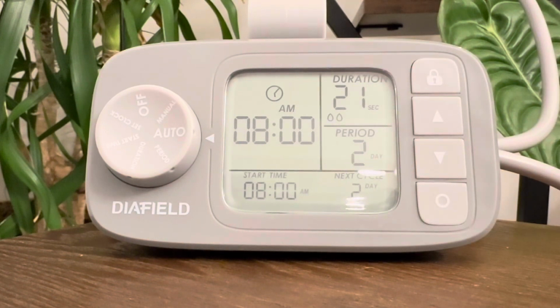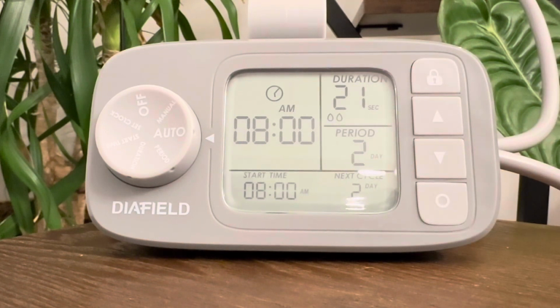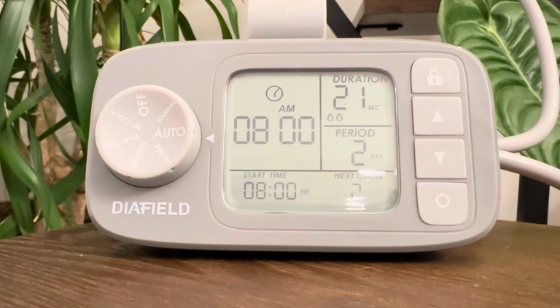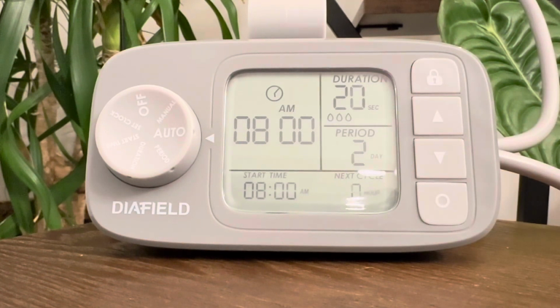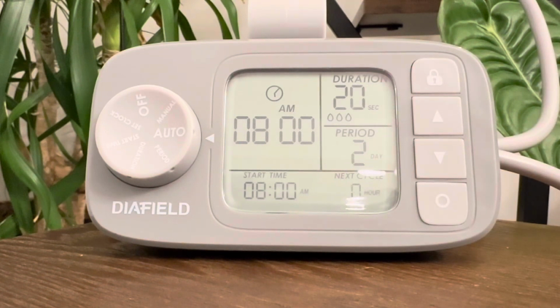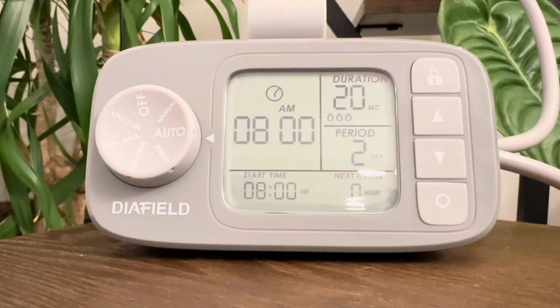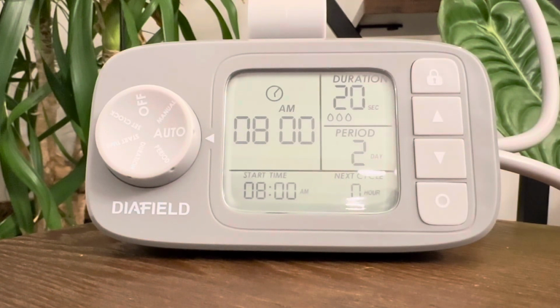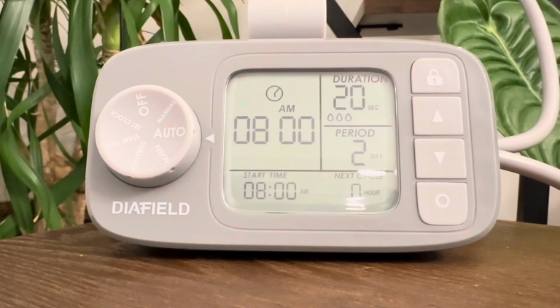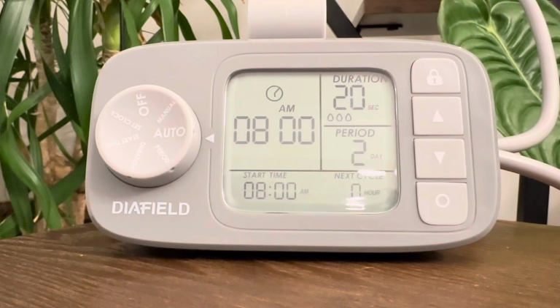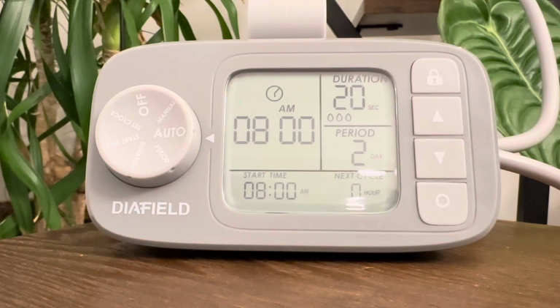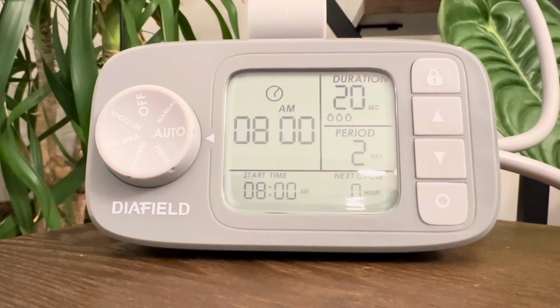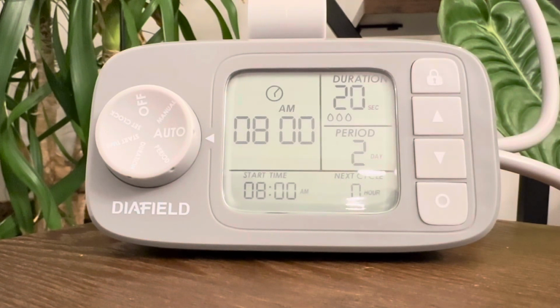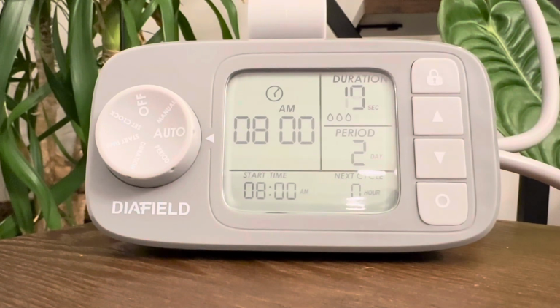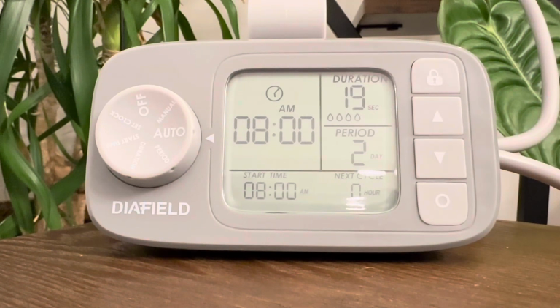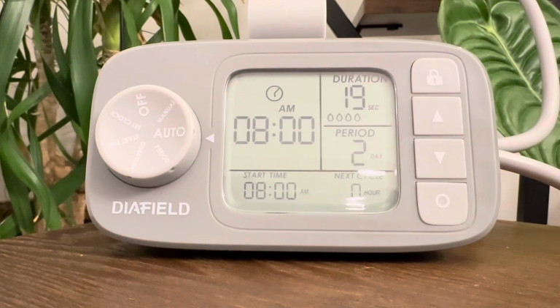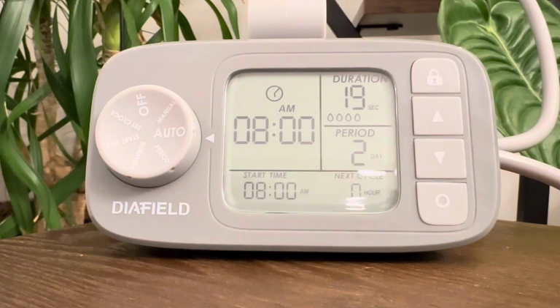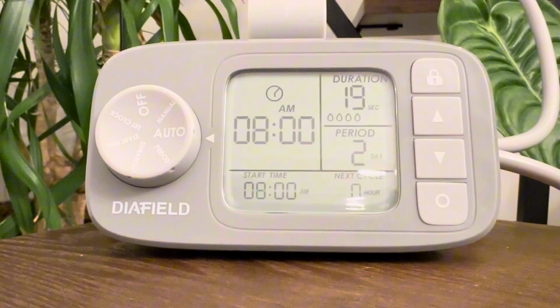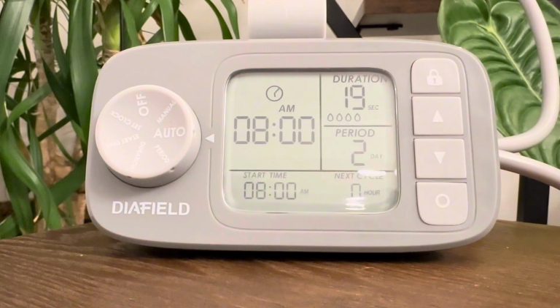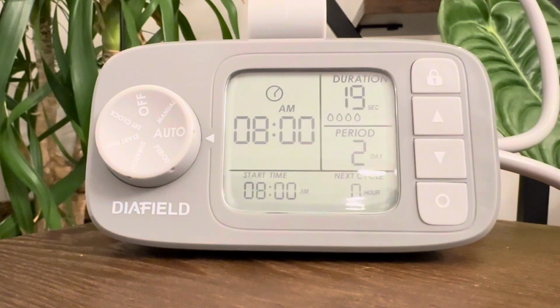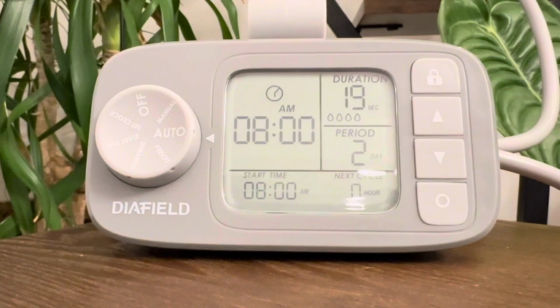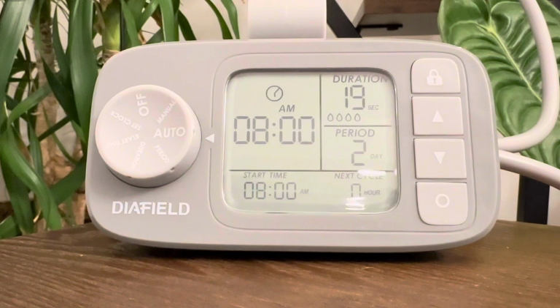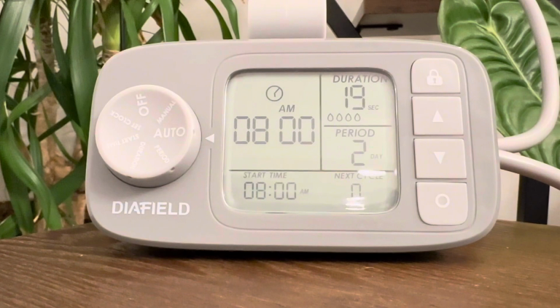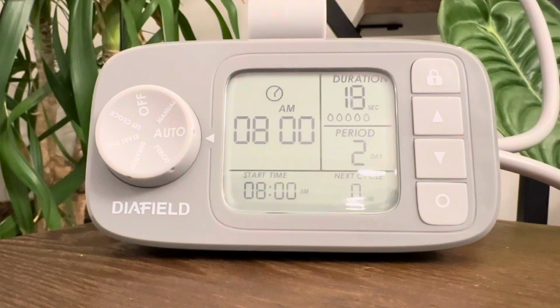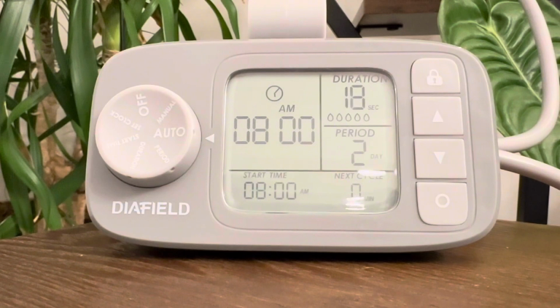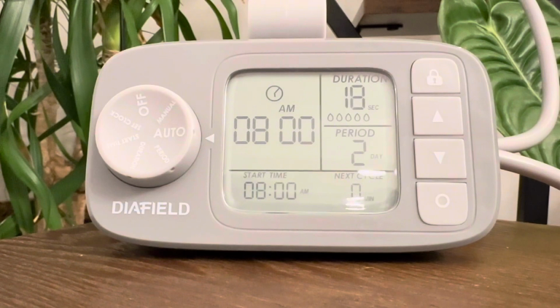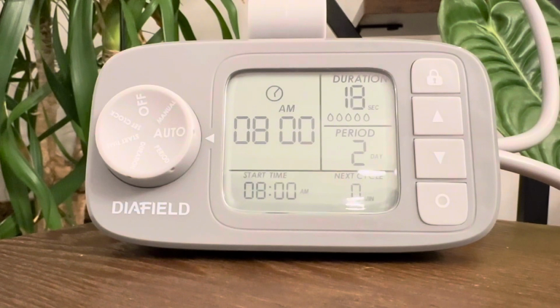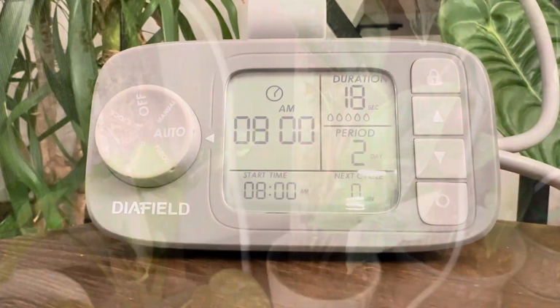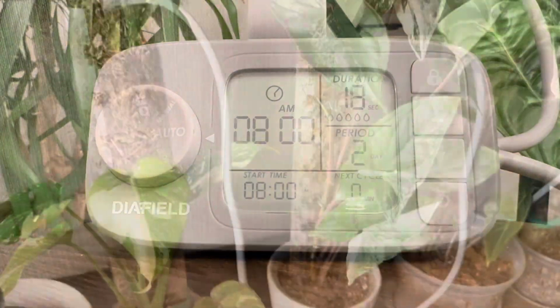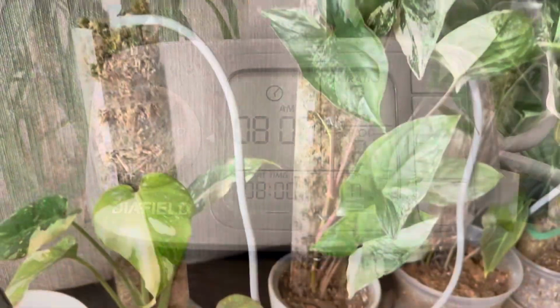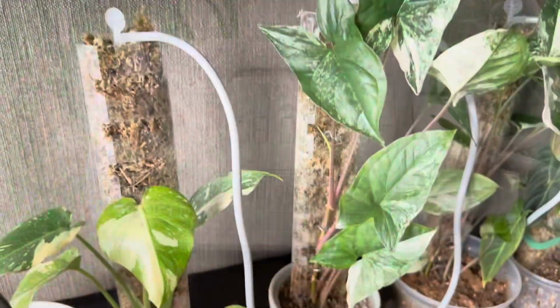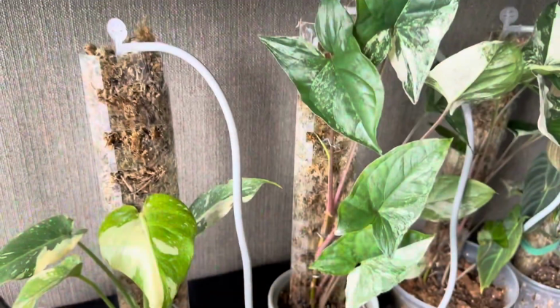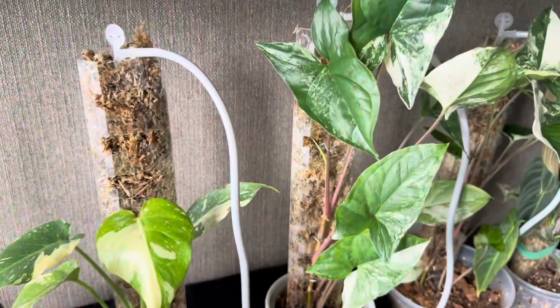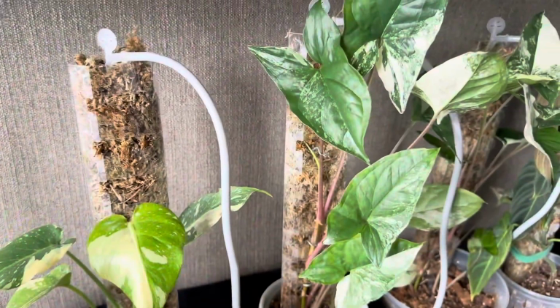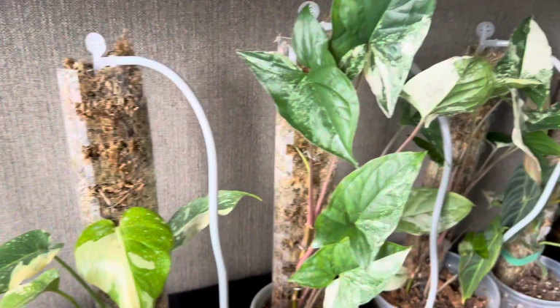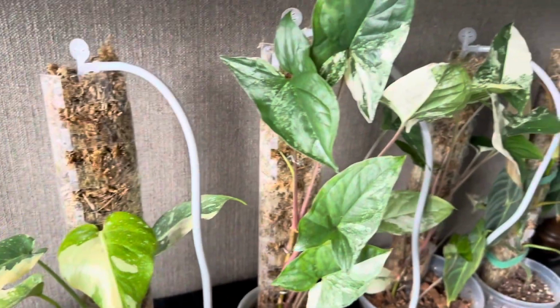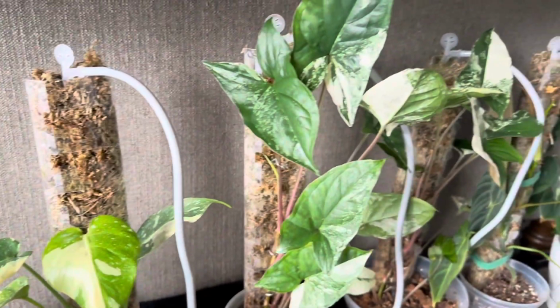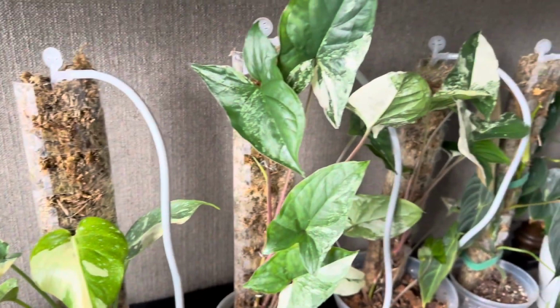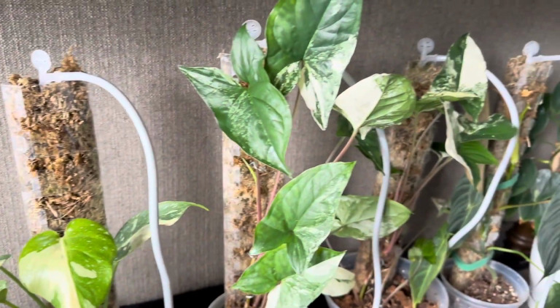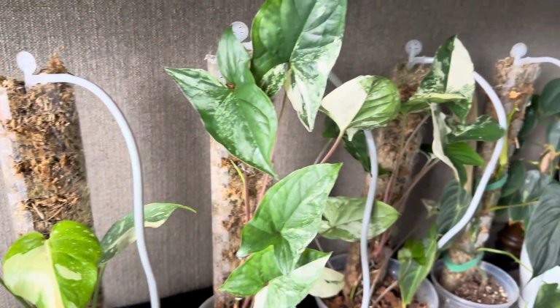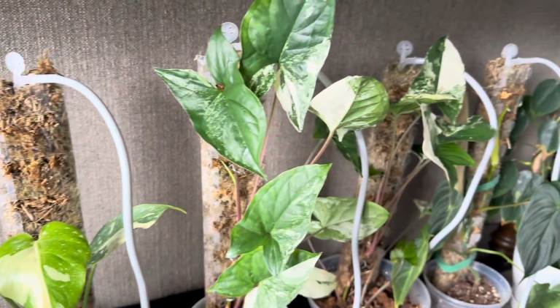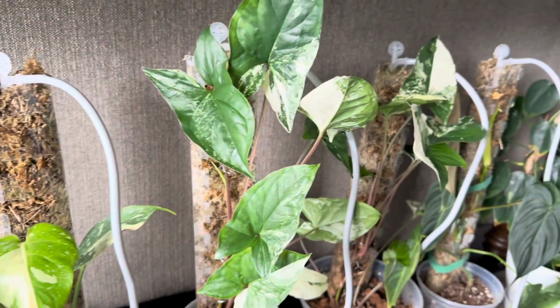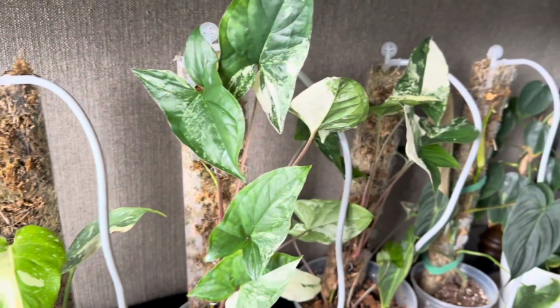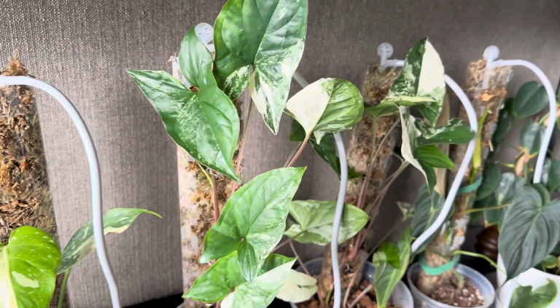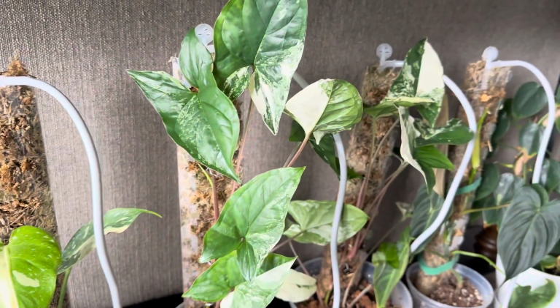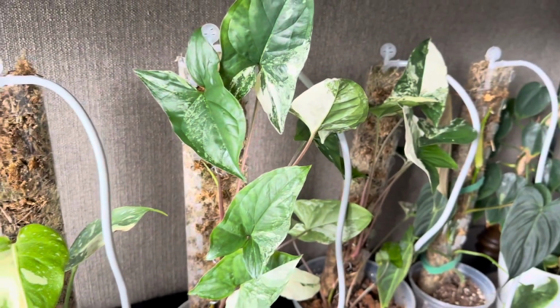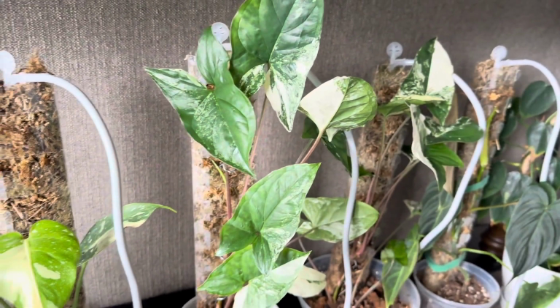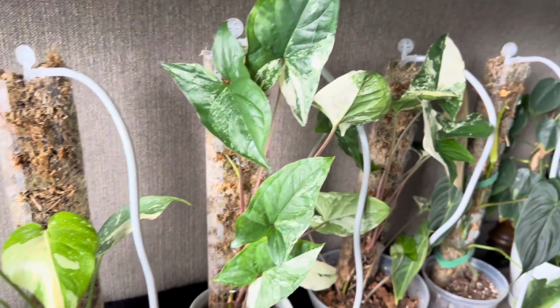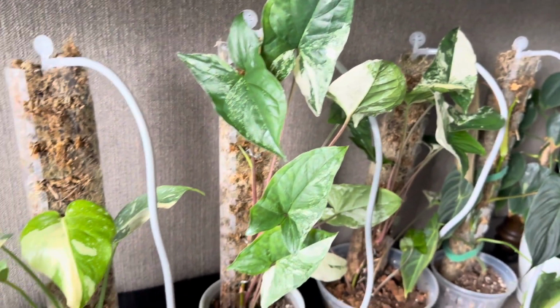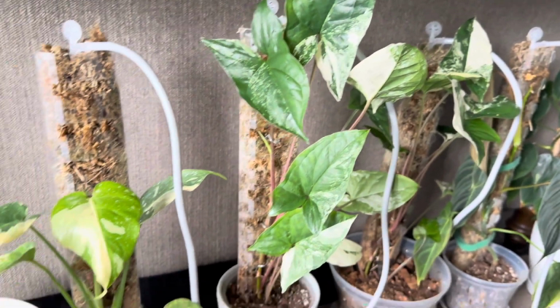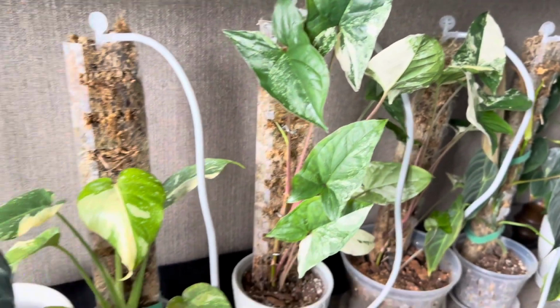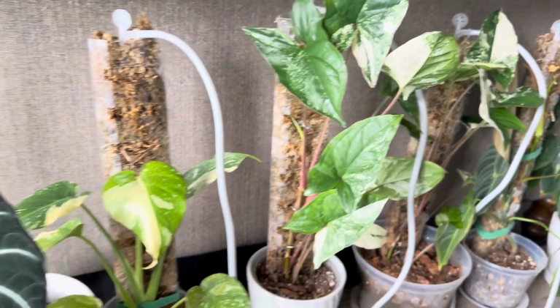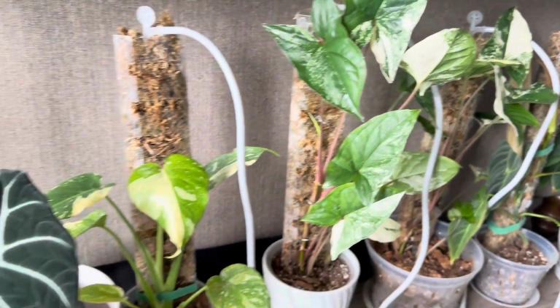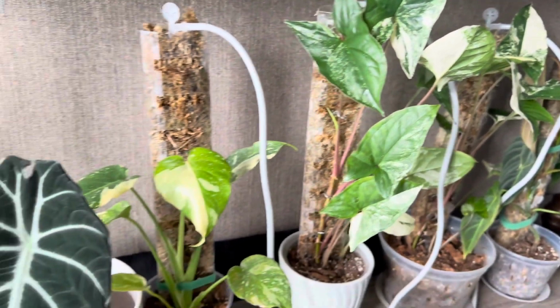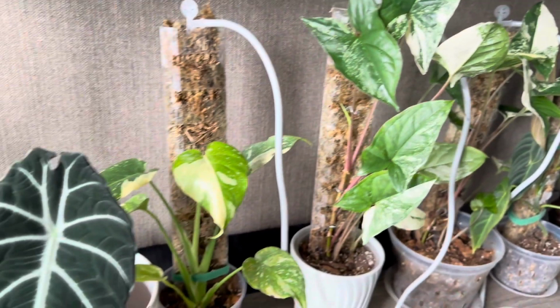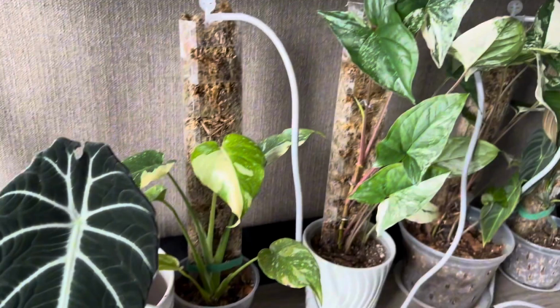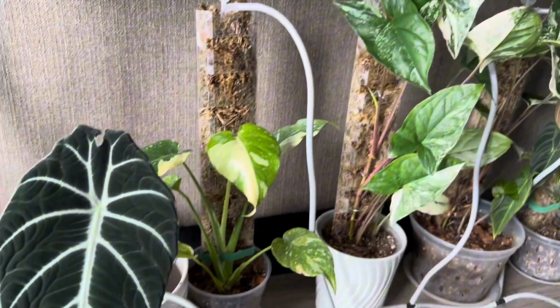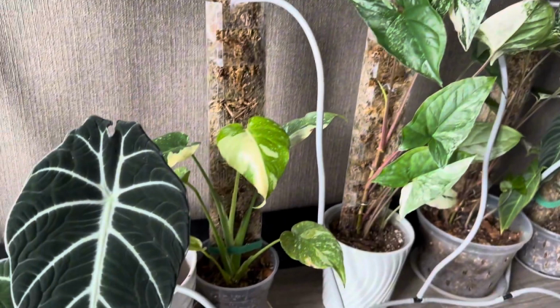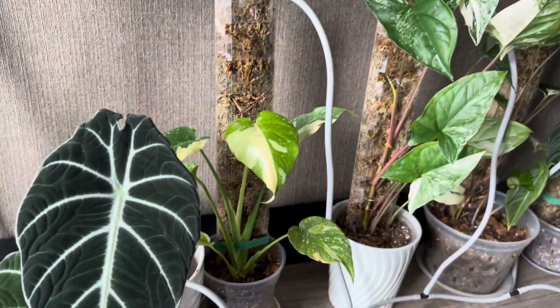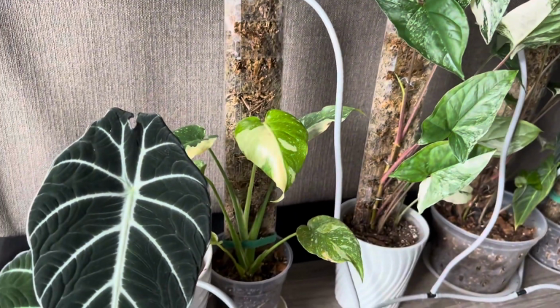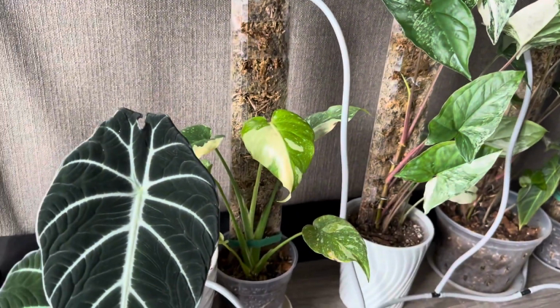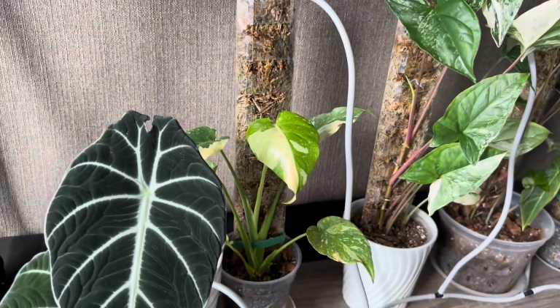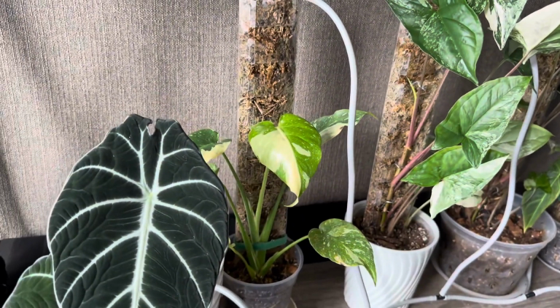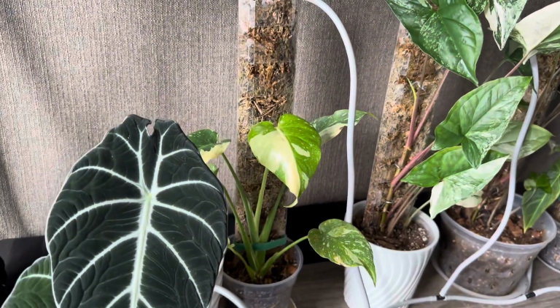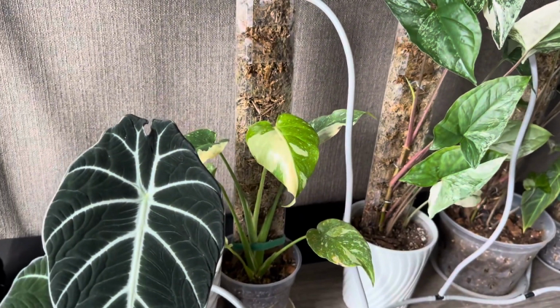So, are you ready to level up your plant game? Get your own dia-filled automatic indoor watering system now.